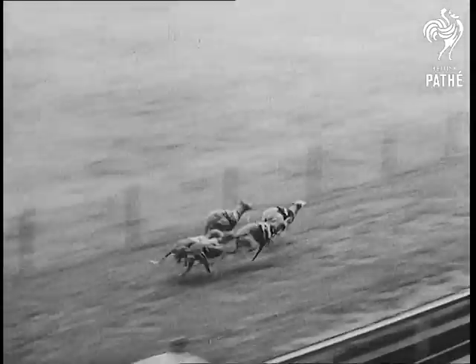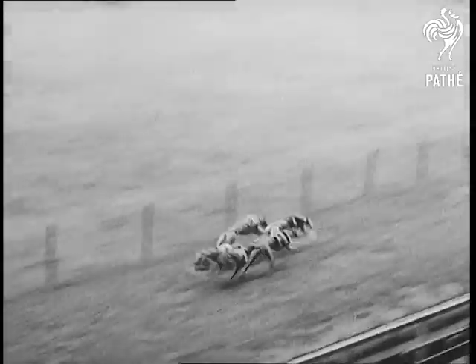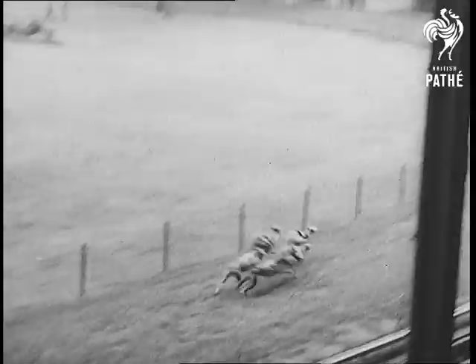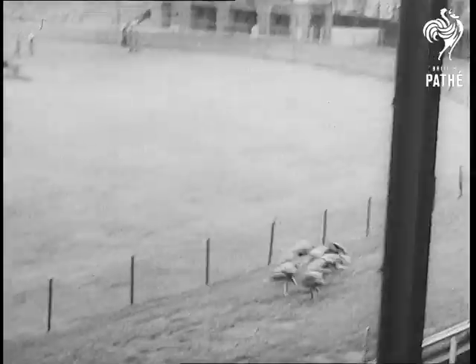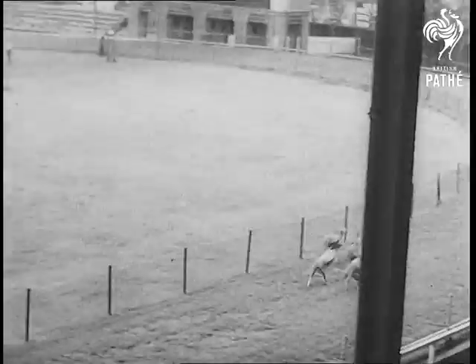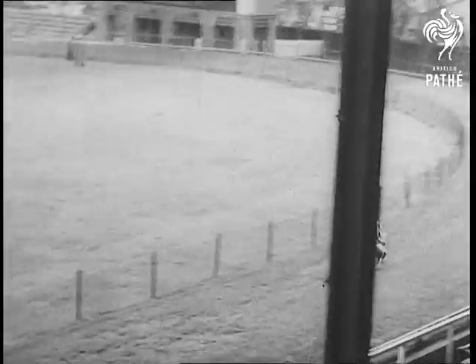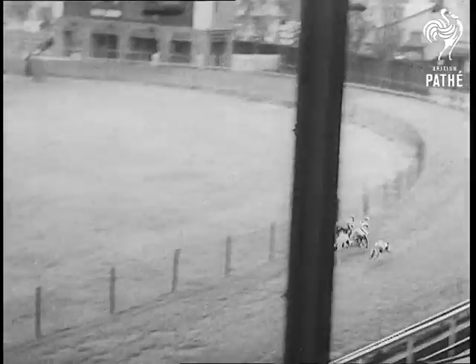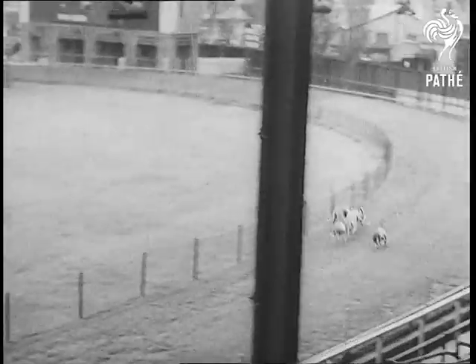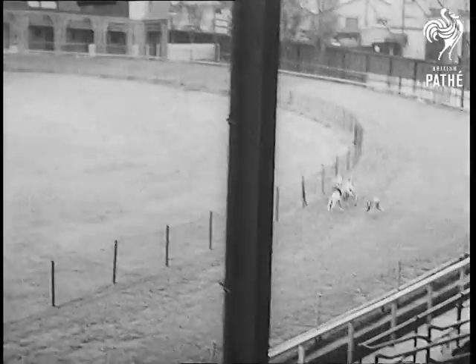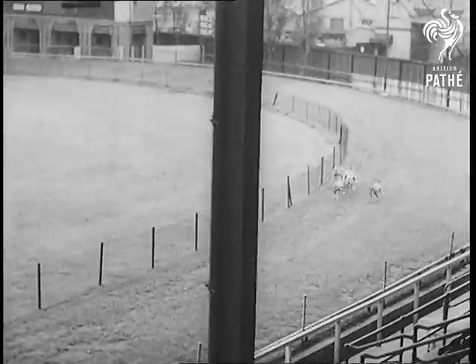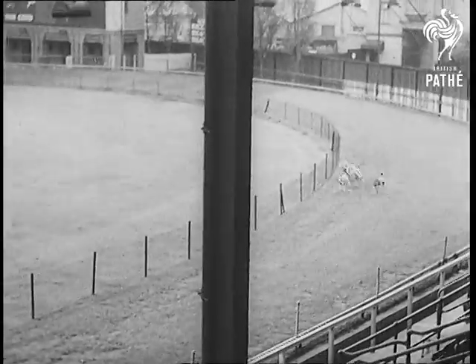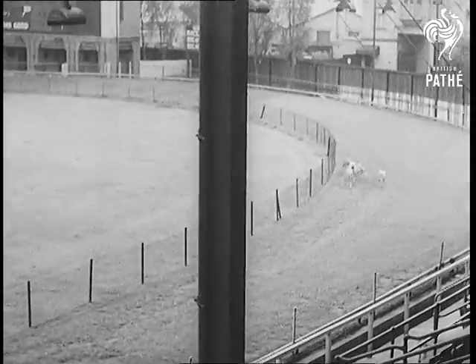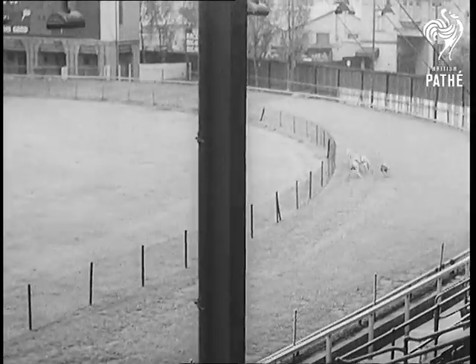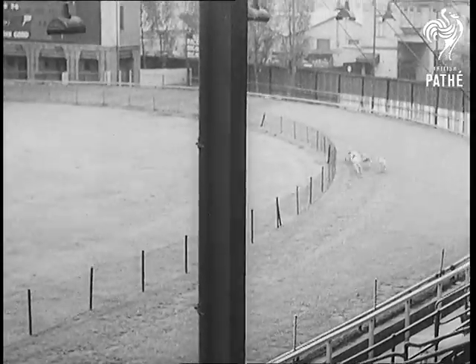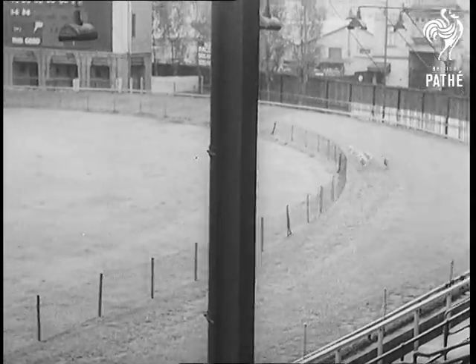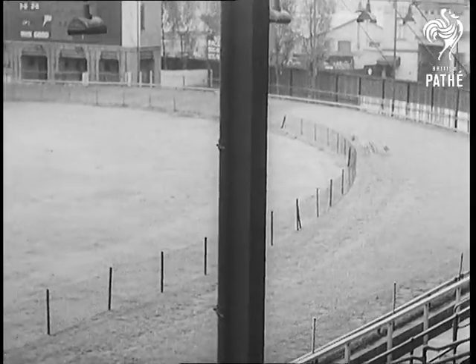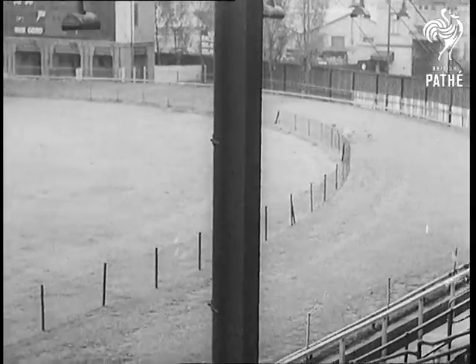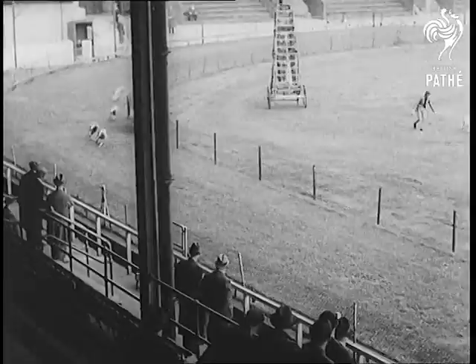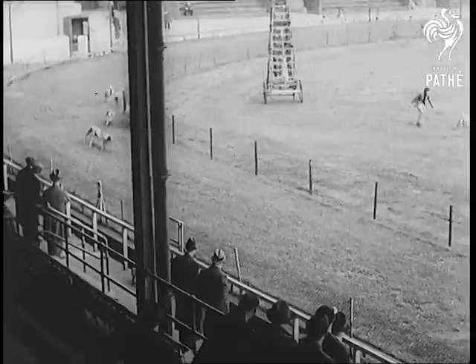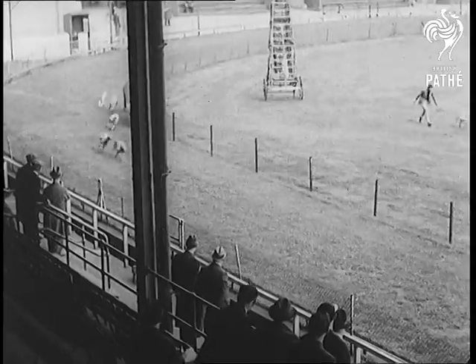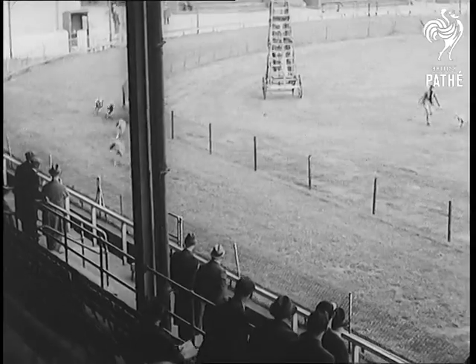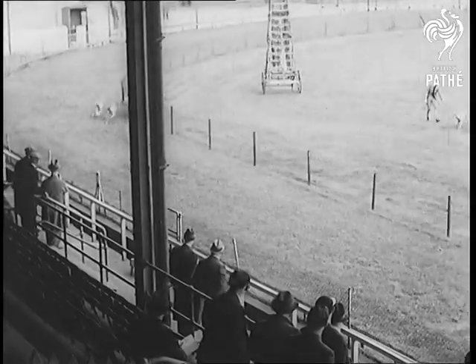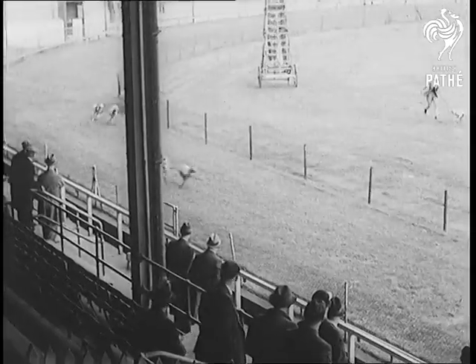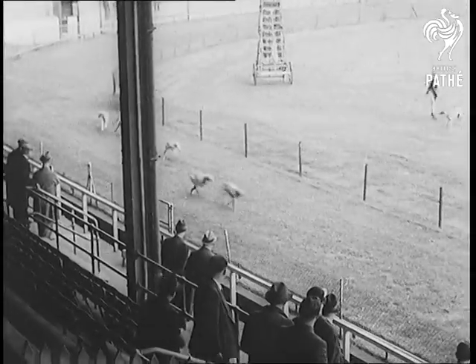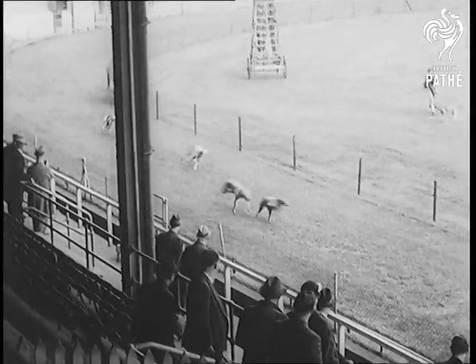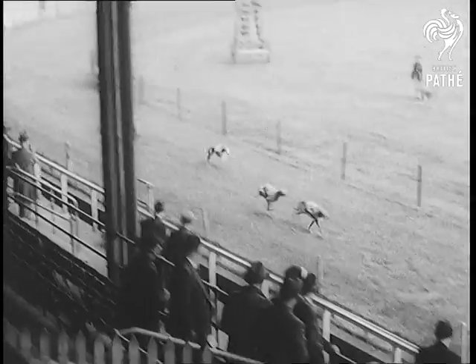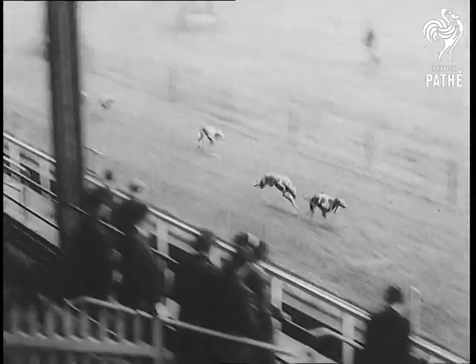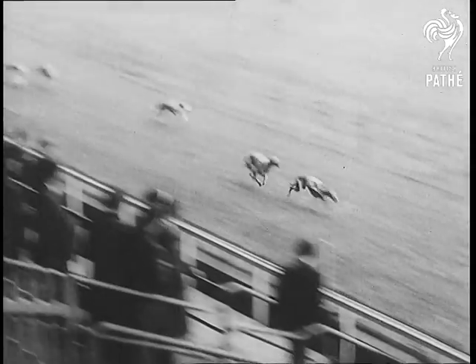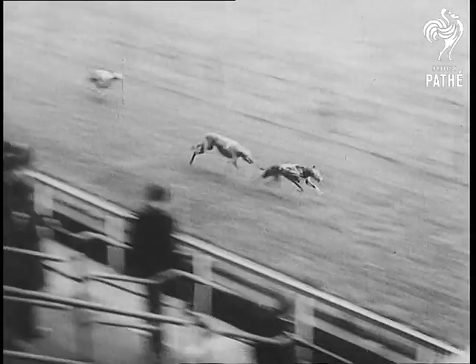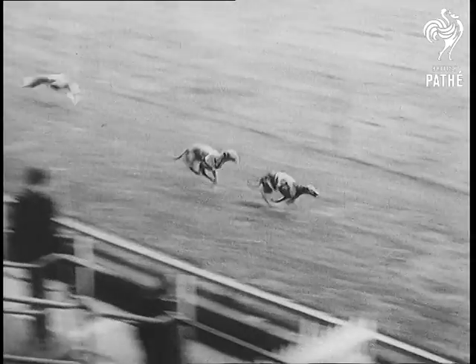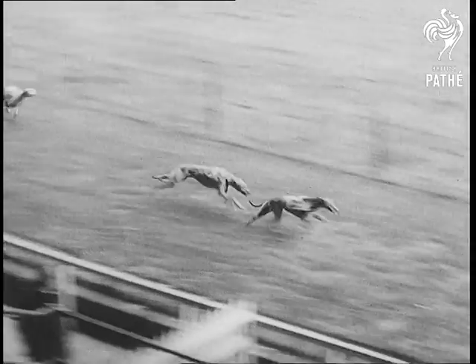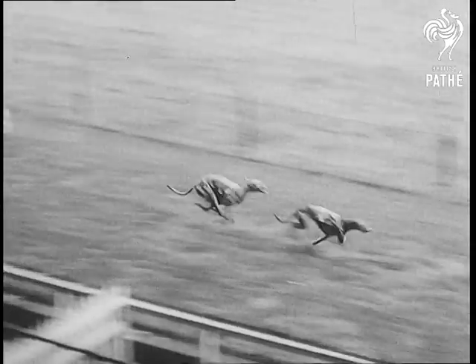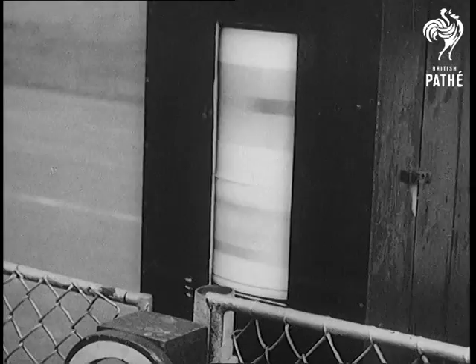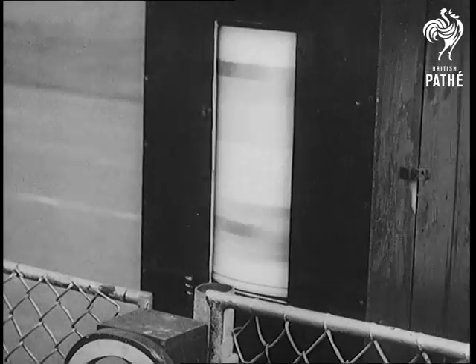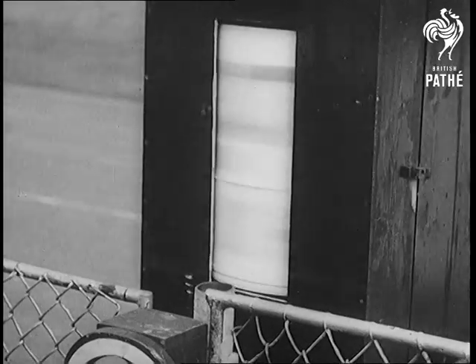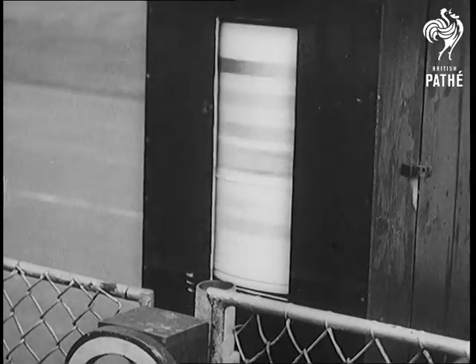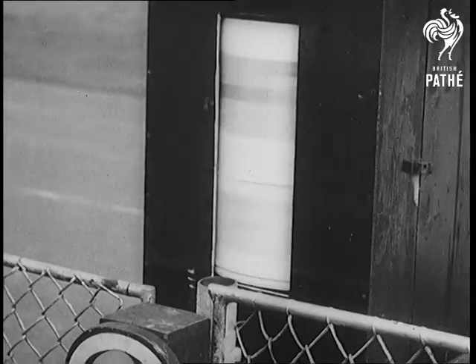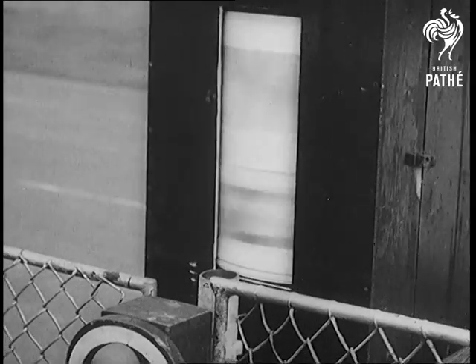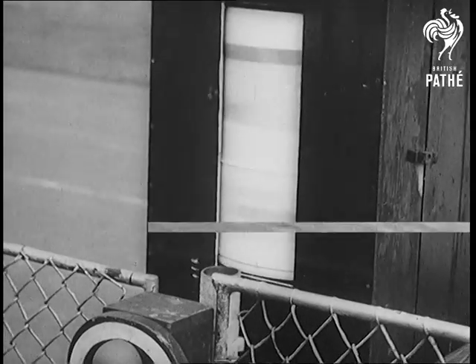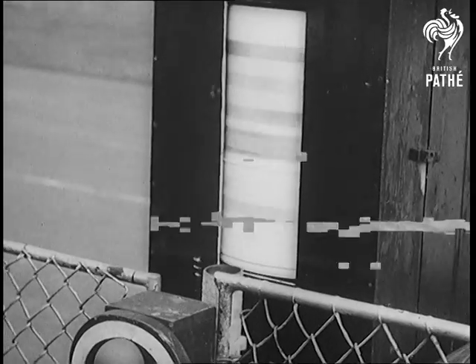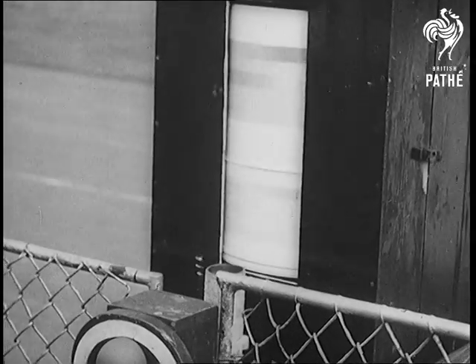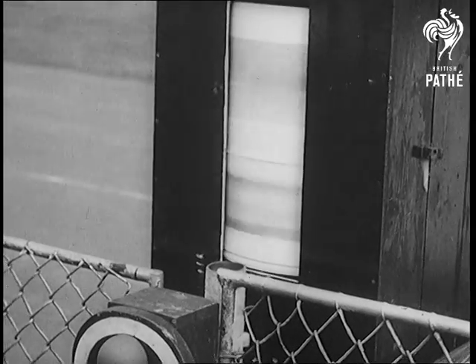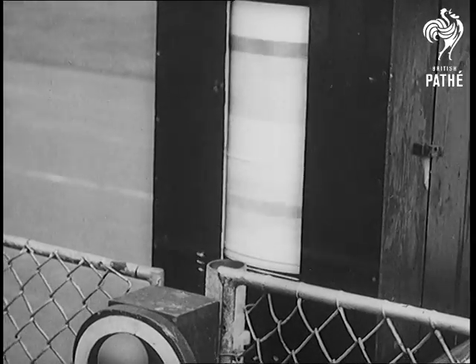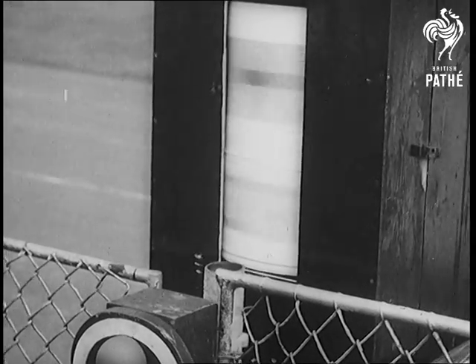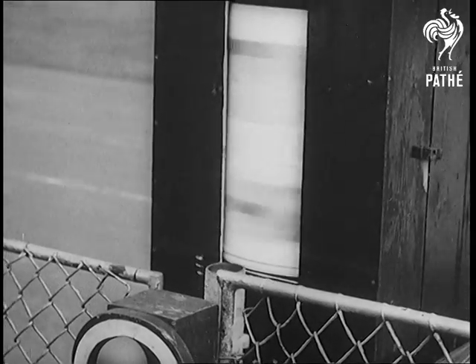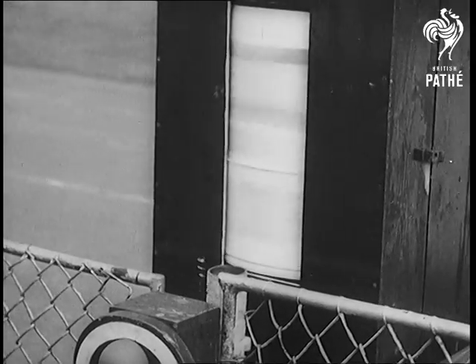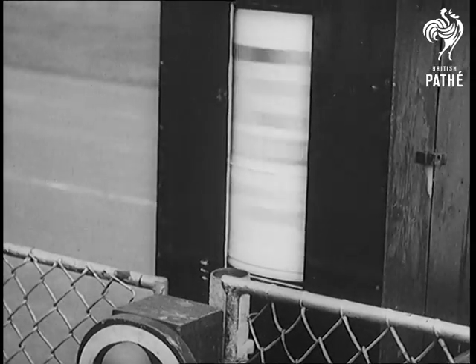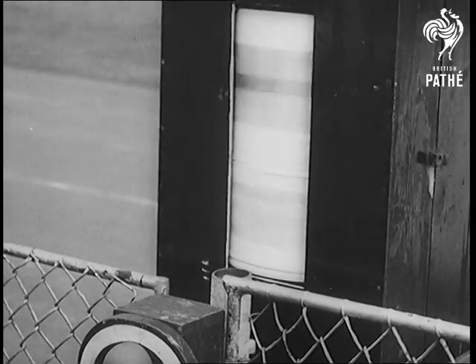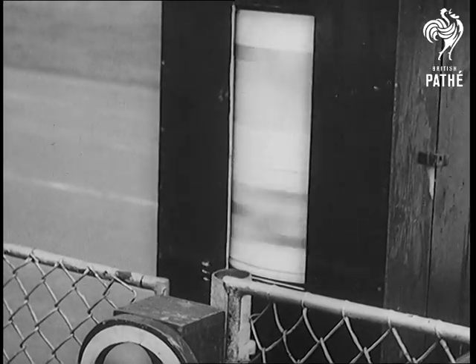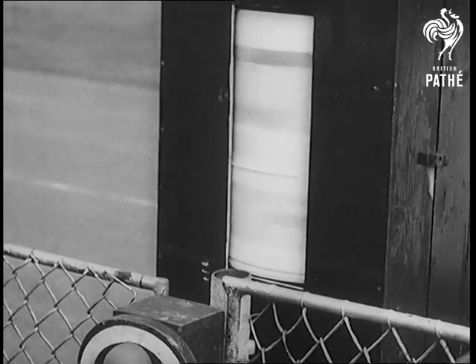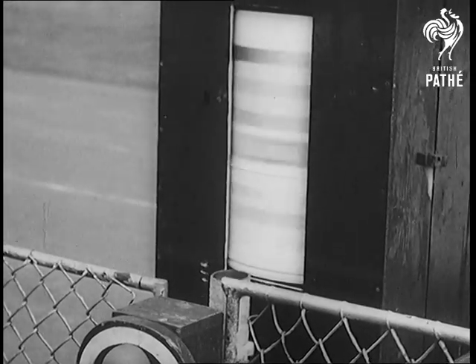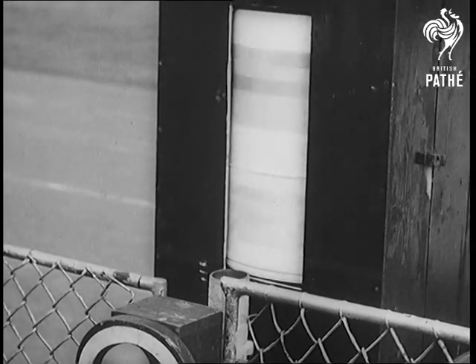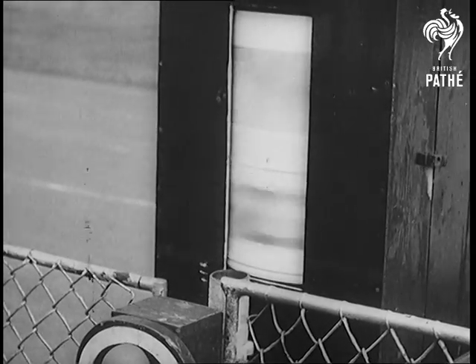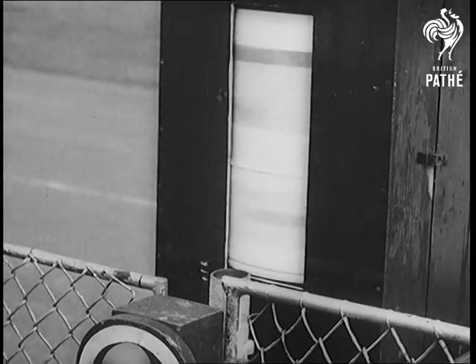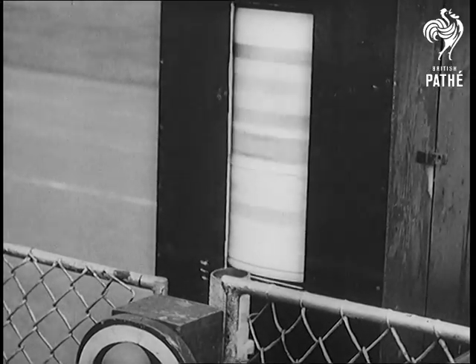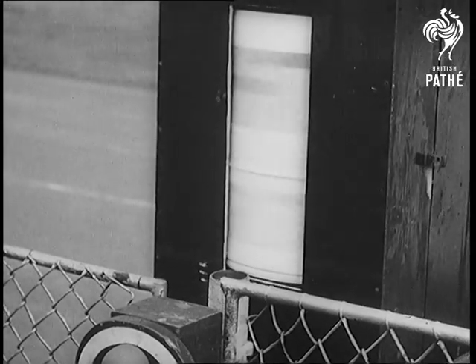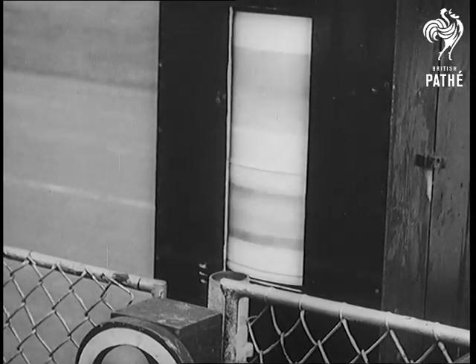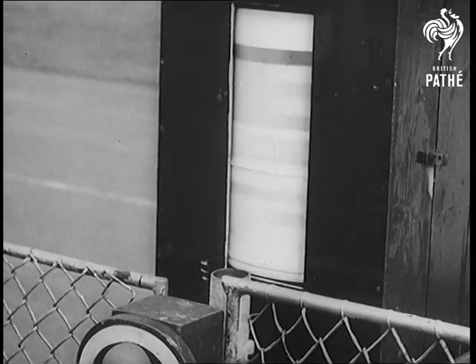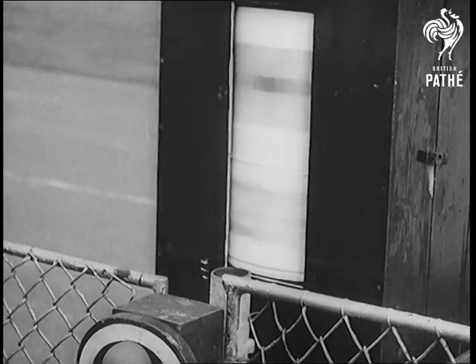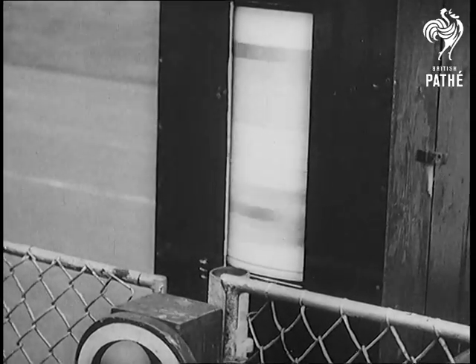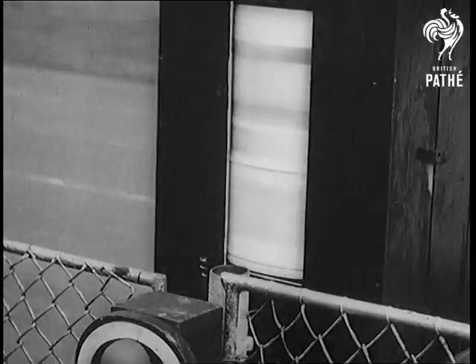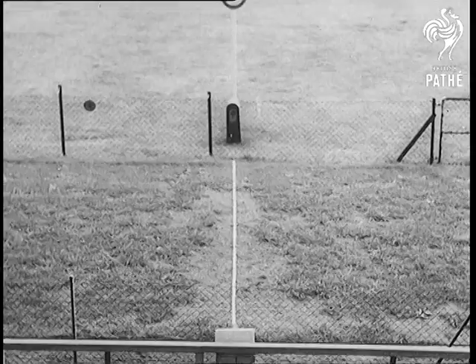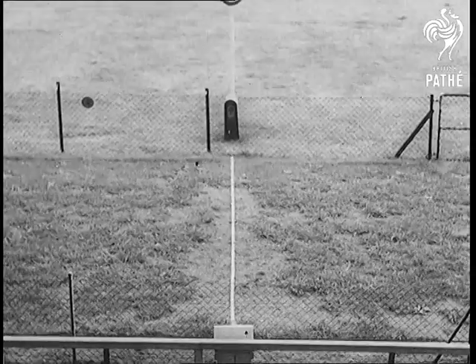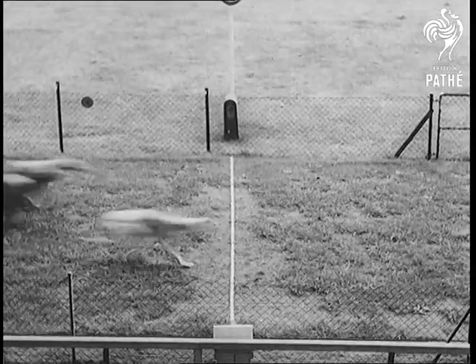Designed to take a picture of everything that happens at the finishing line, a continuous strip camera revolves at approximately the same speed as the dogs pass the post.